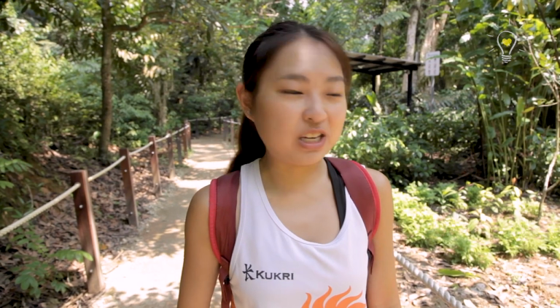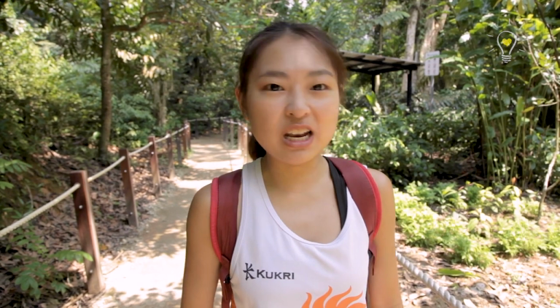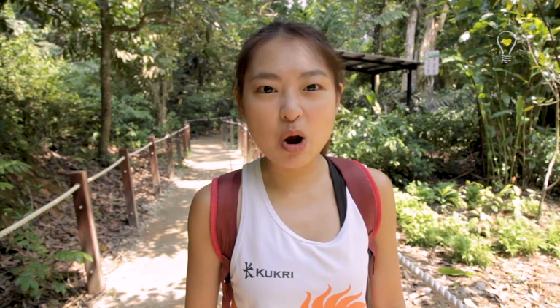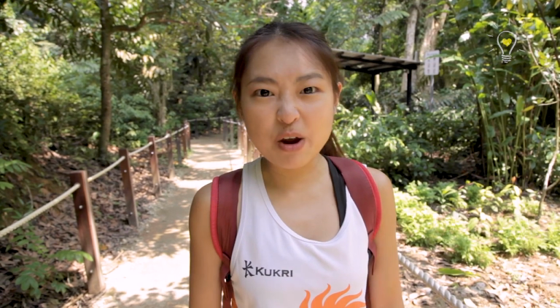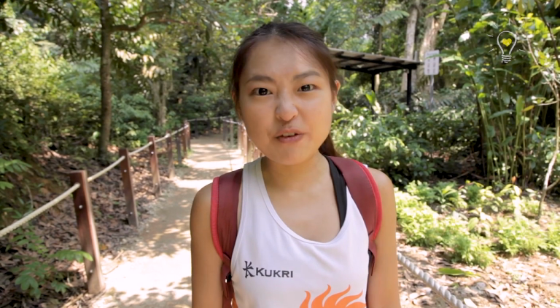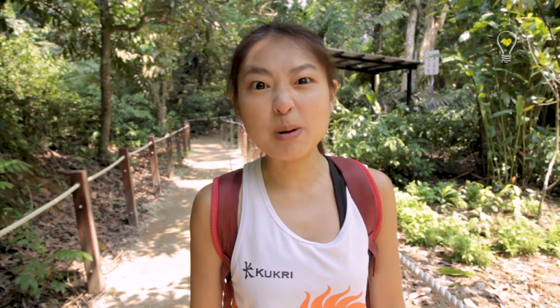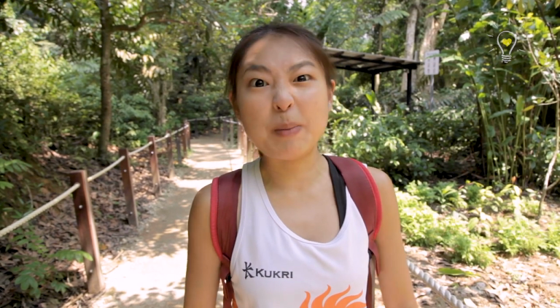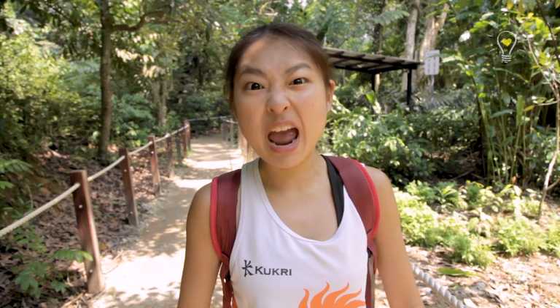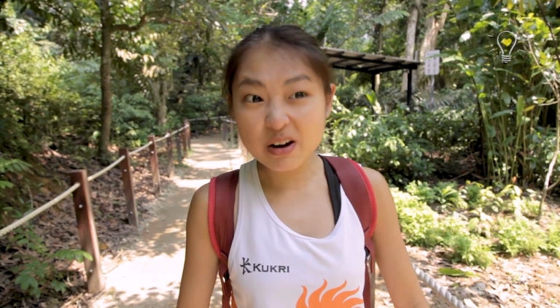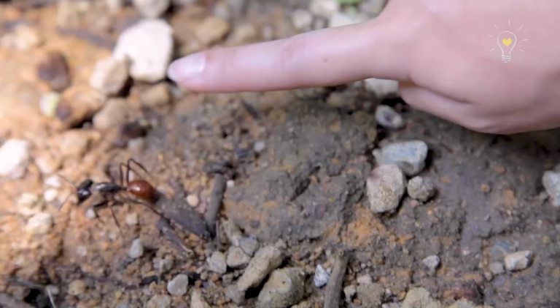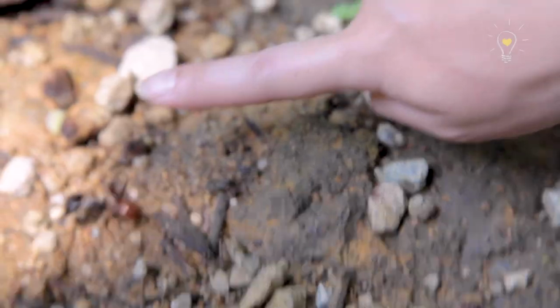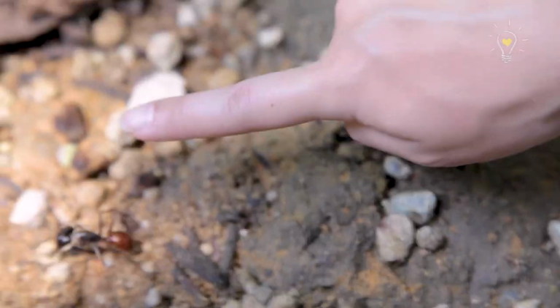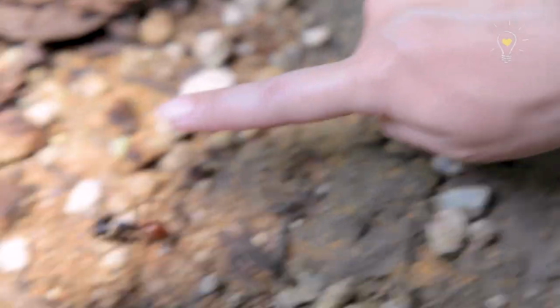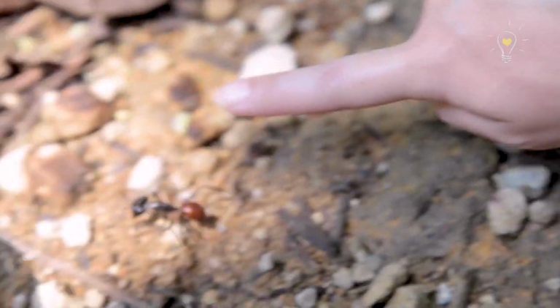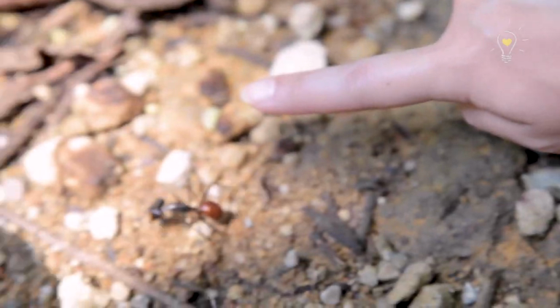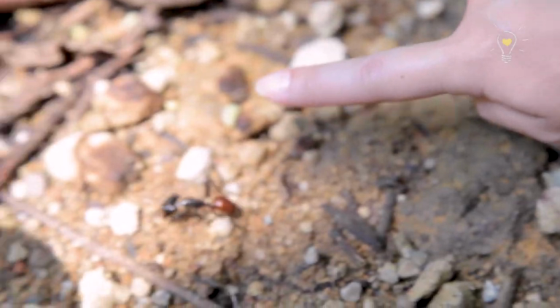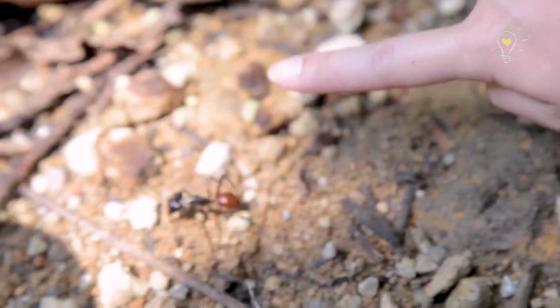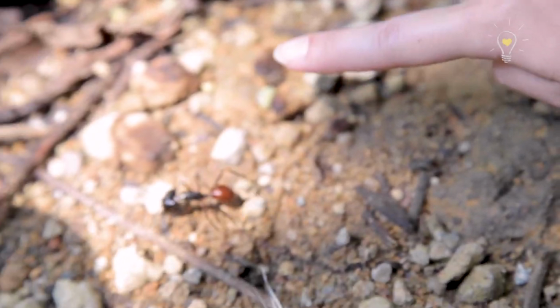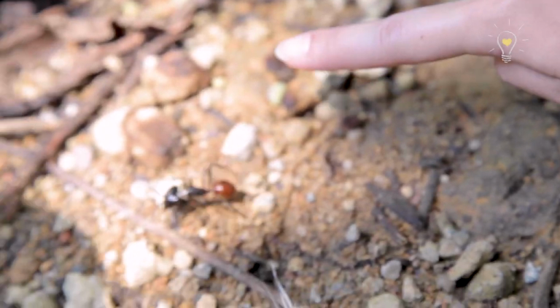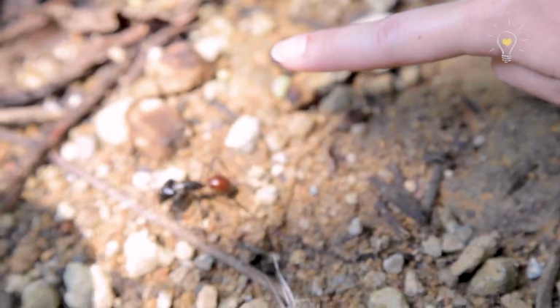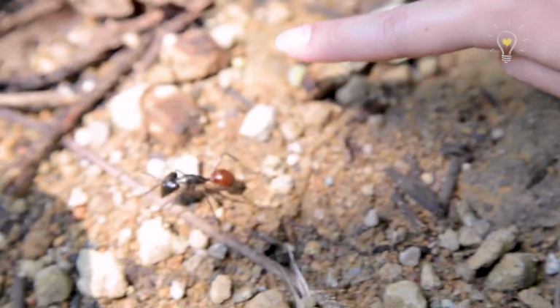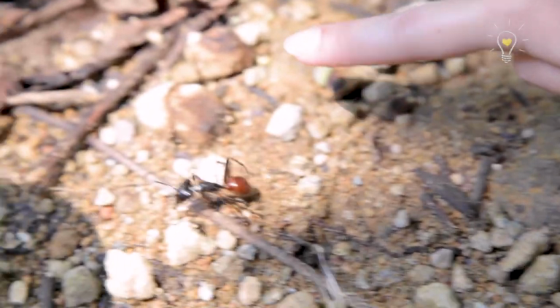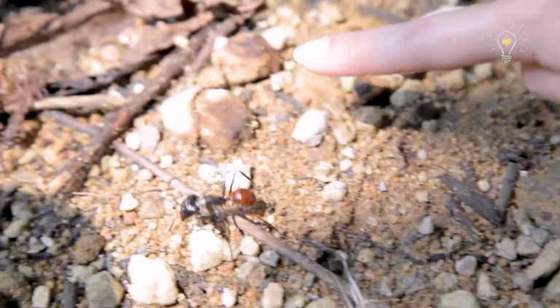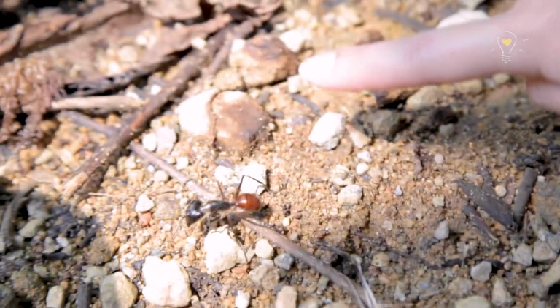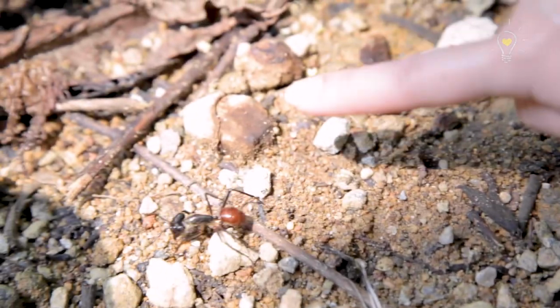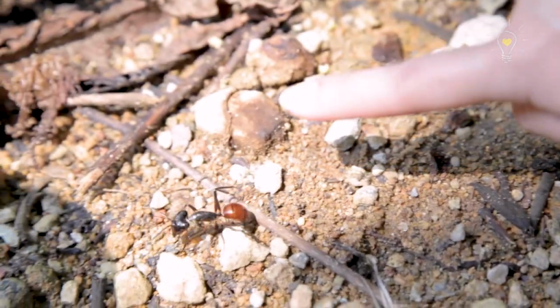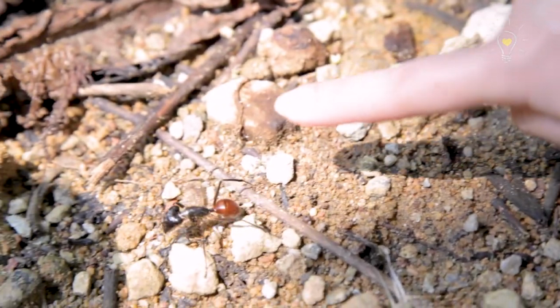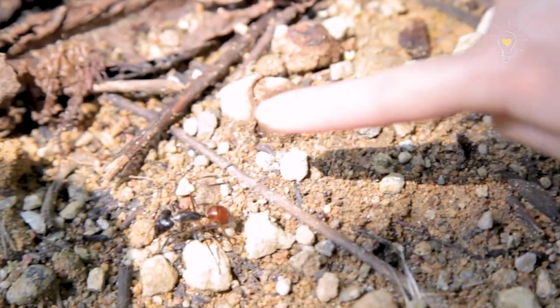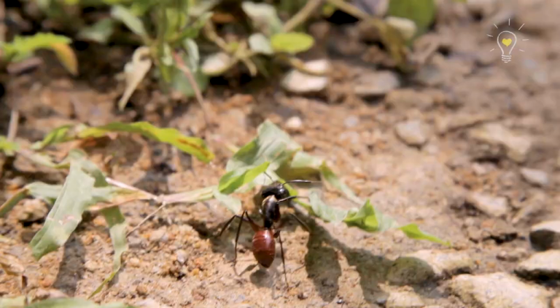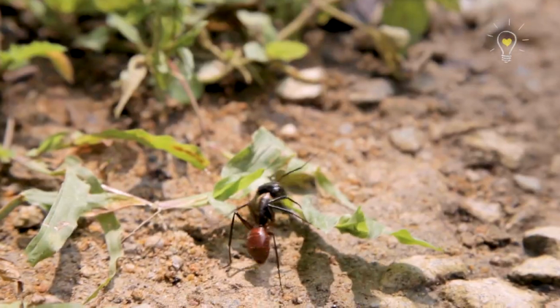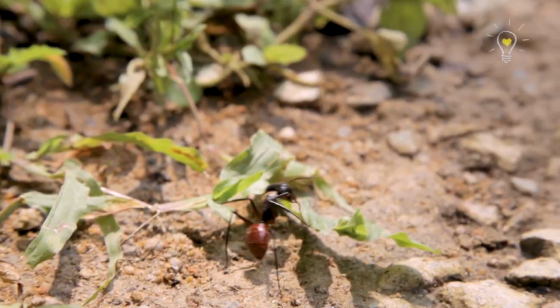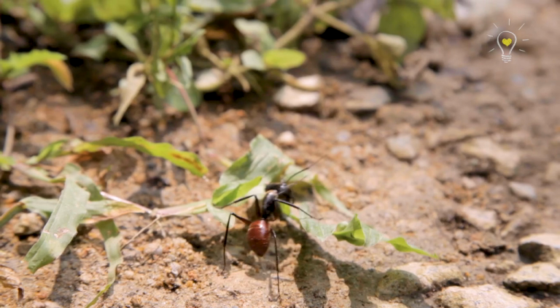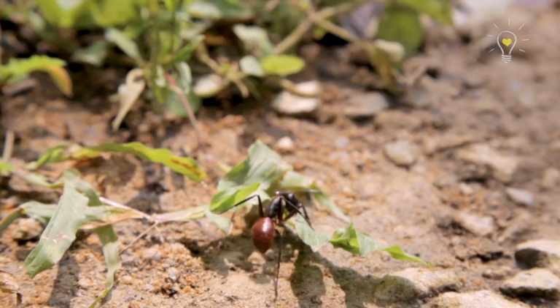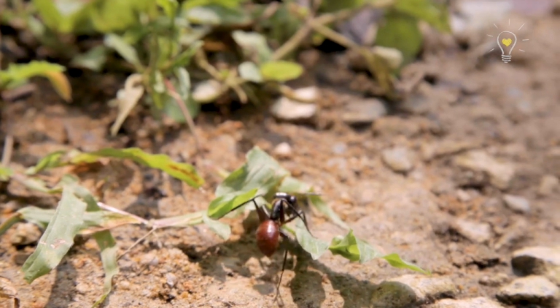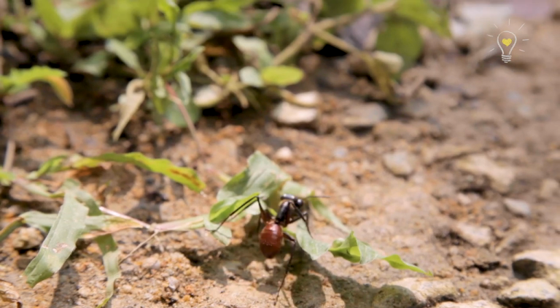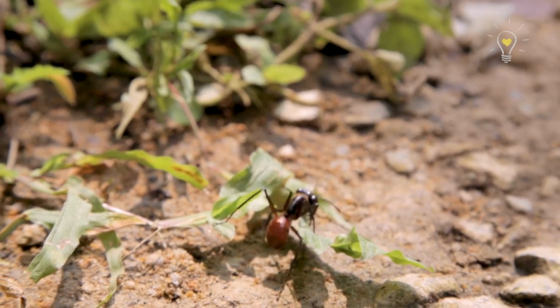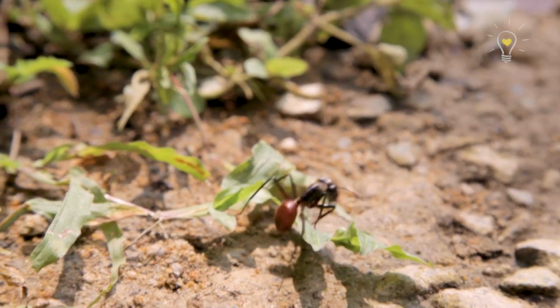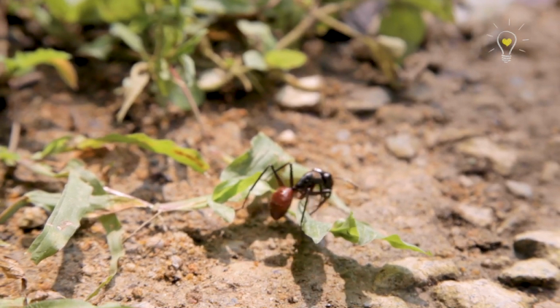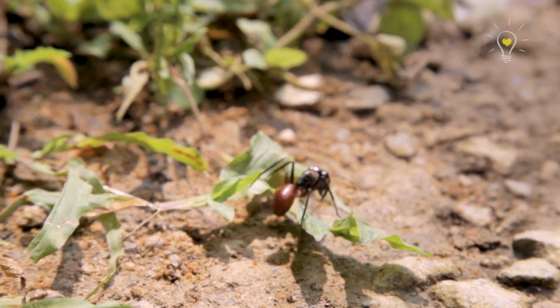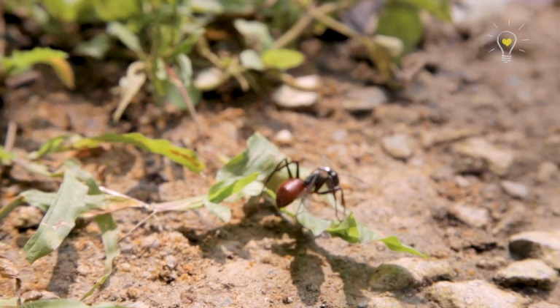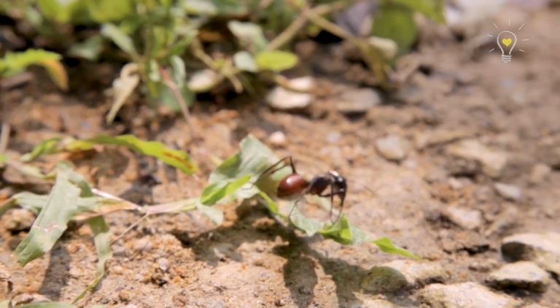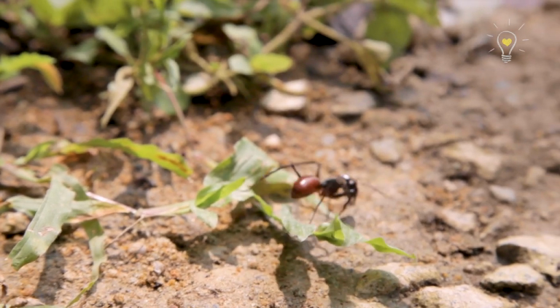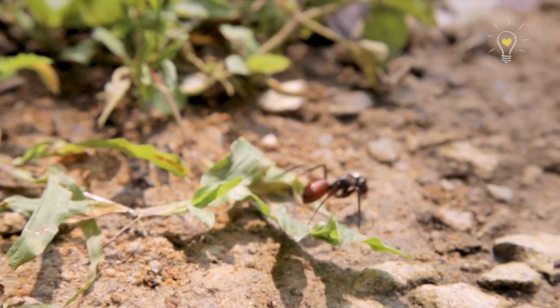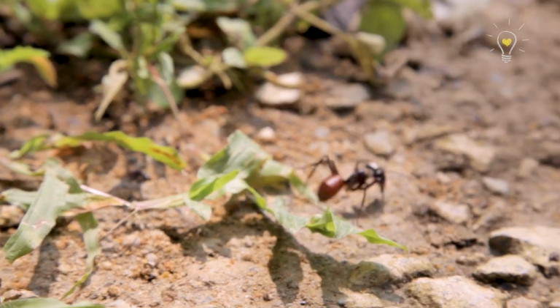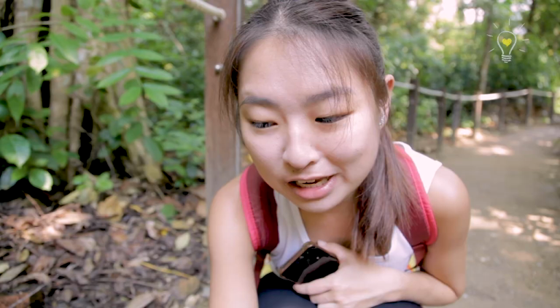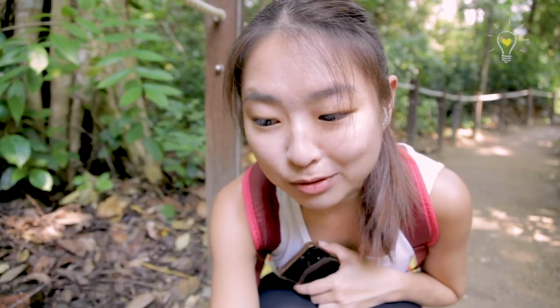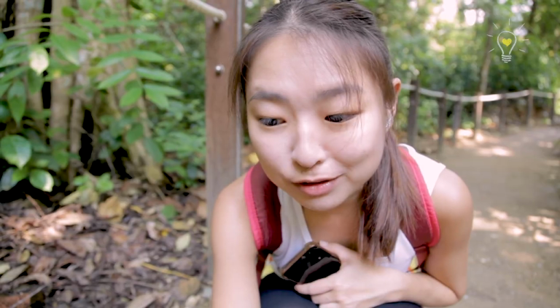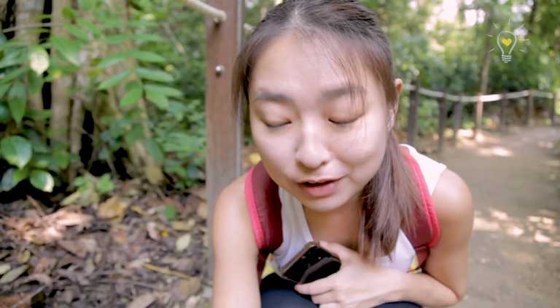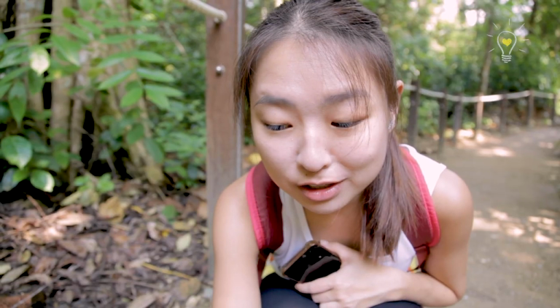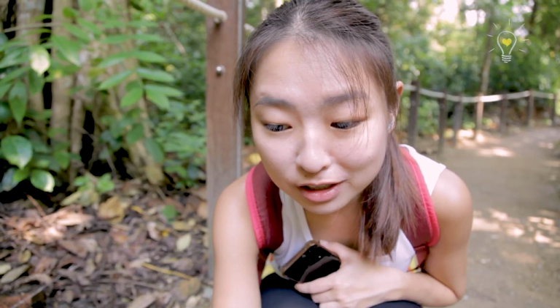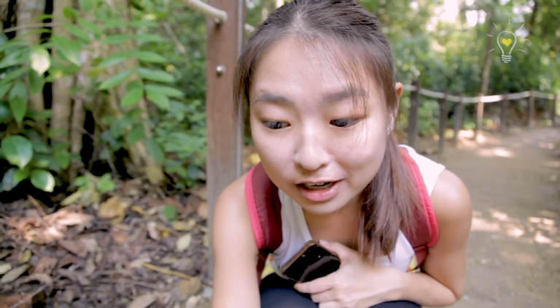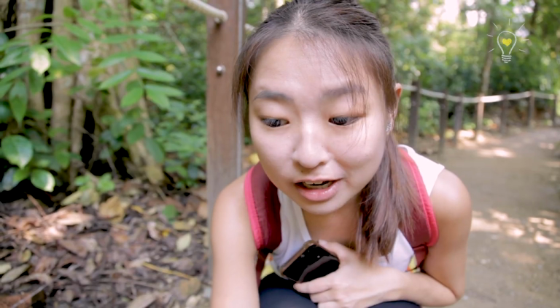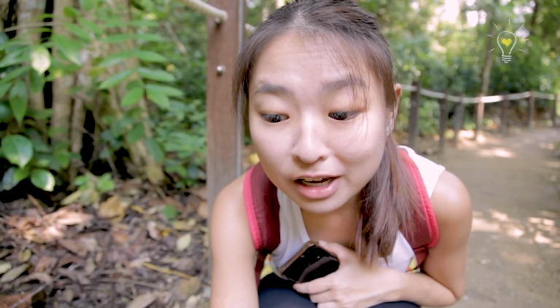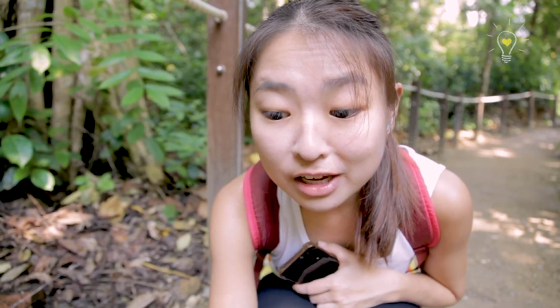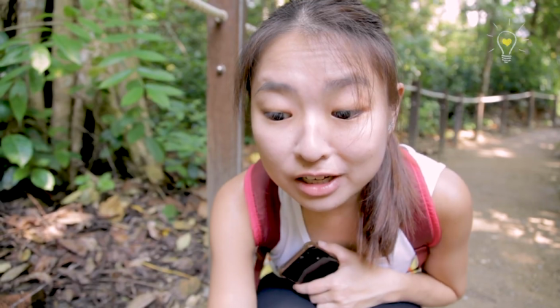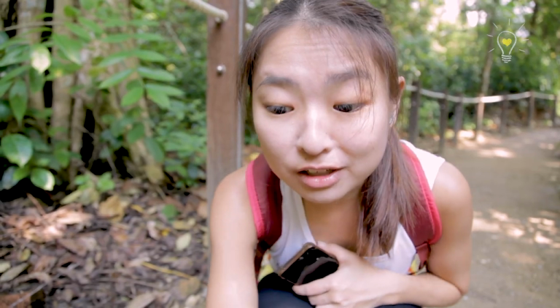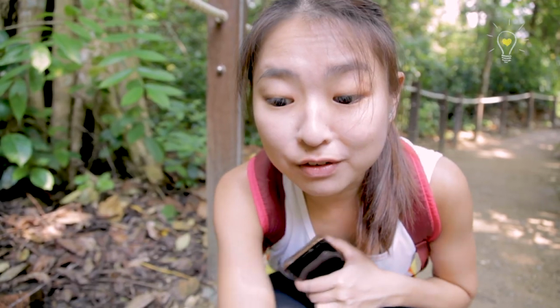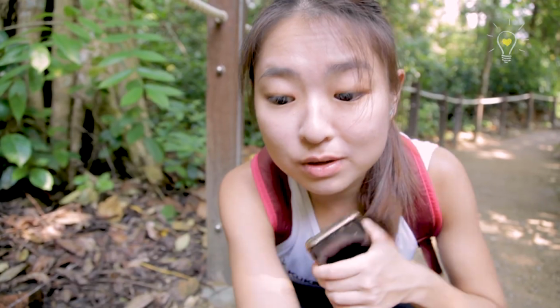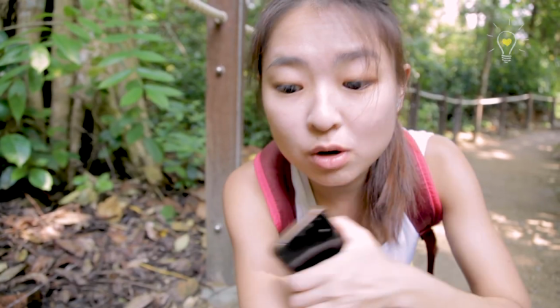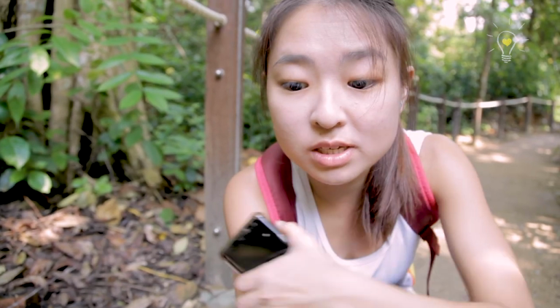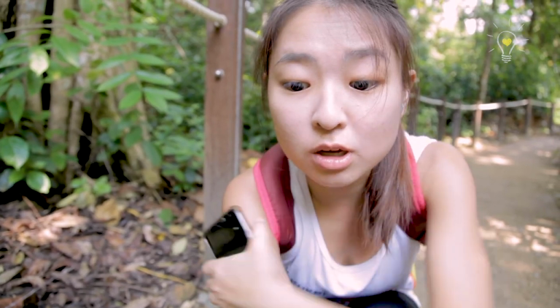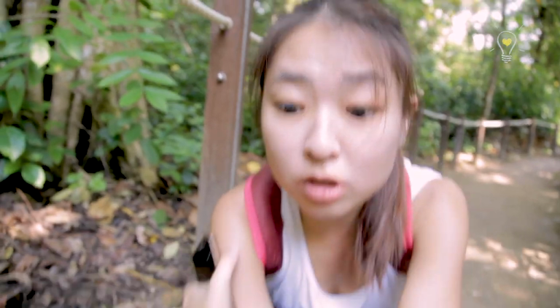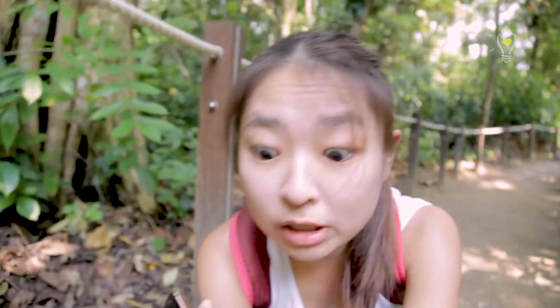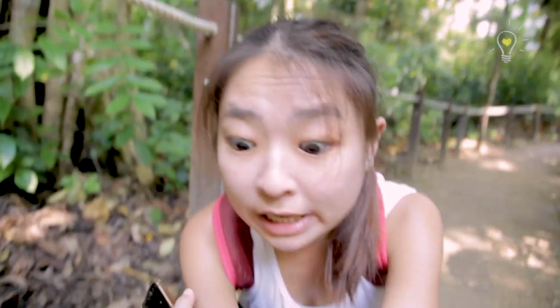This is the giant forest ant, and like its name suggests, you can only find it in the forest. Oh, it's on your leg!